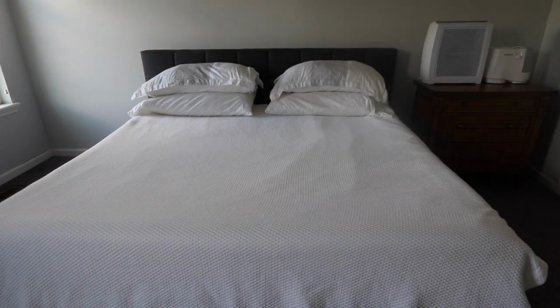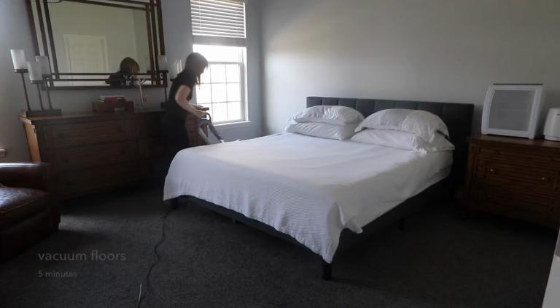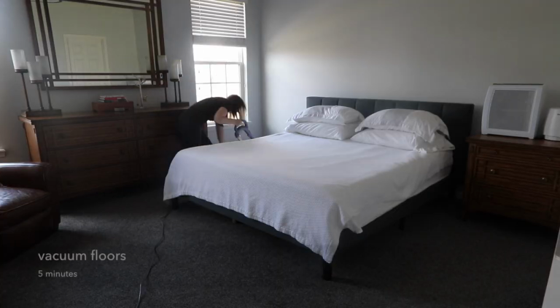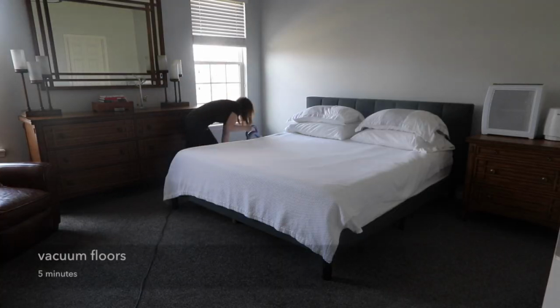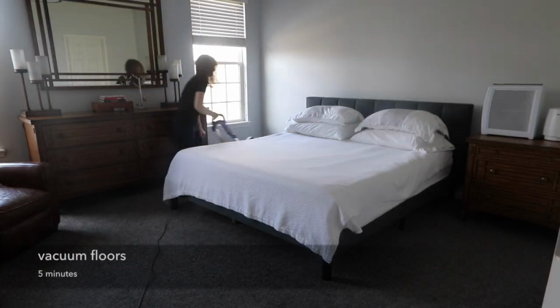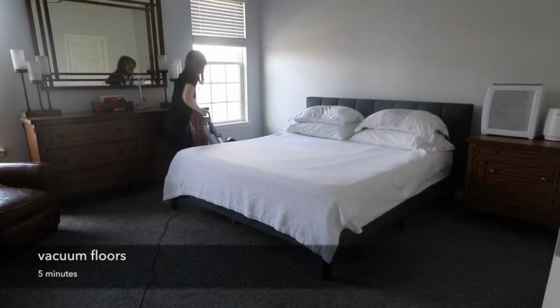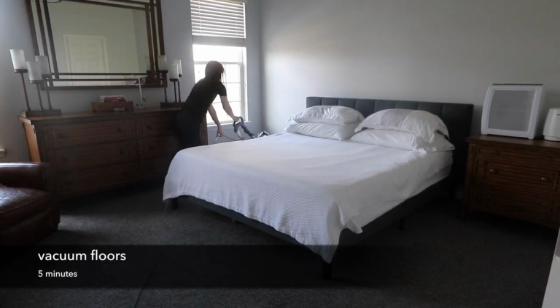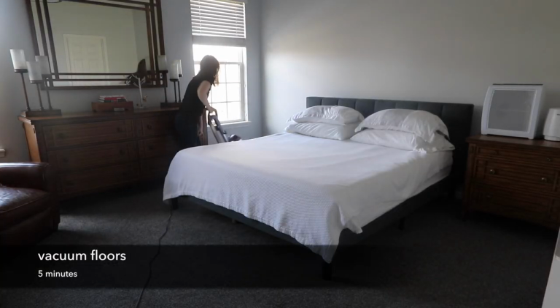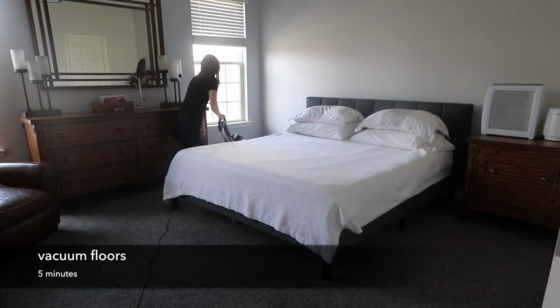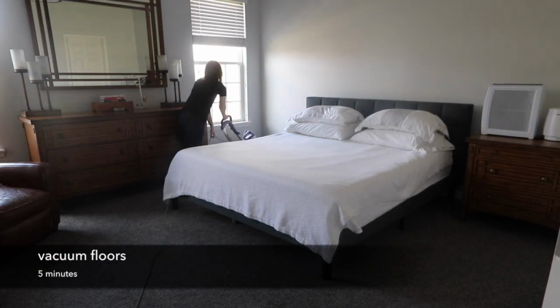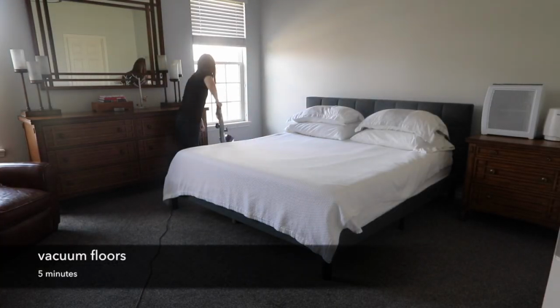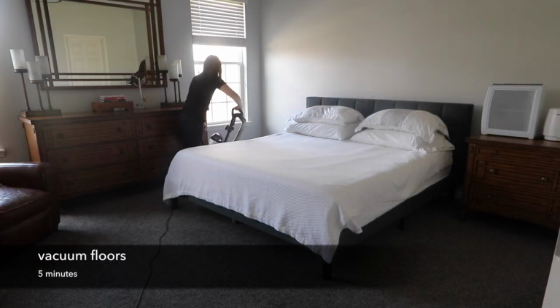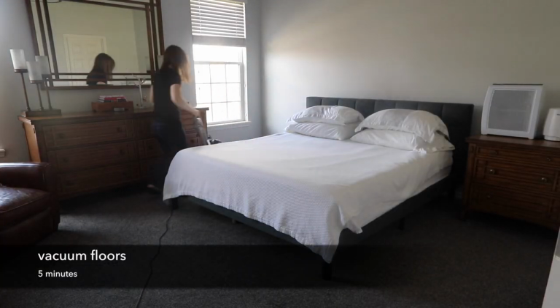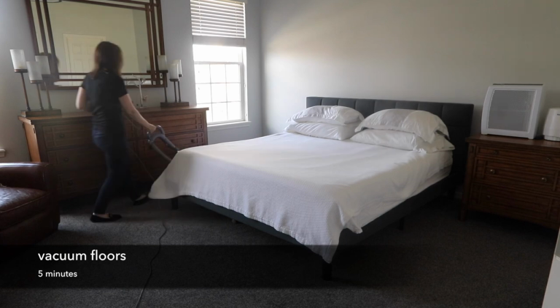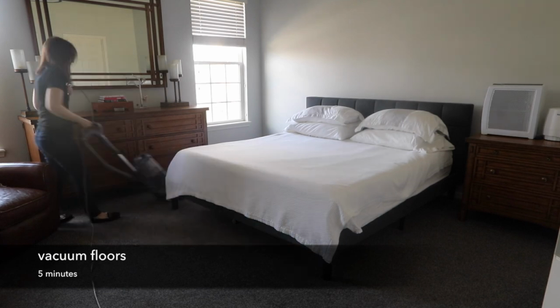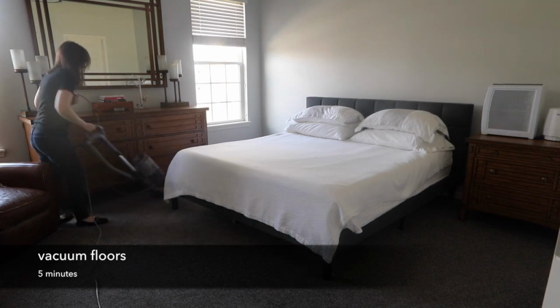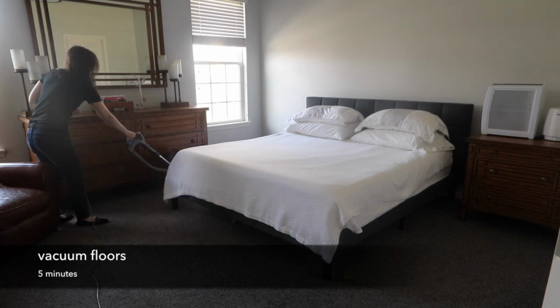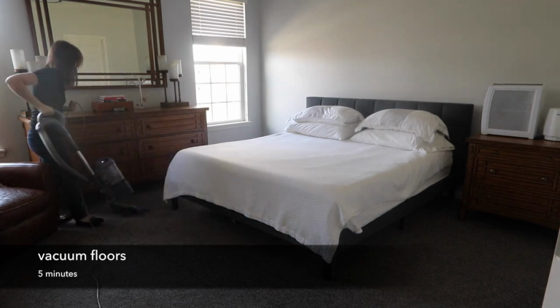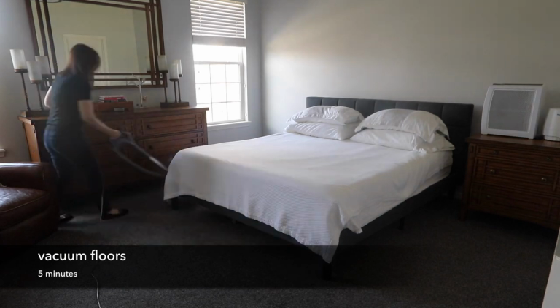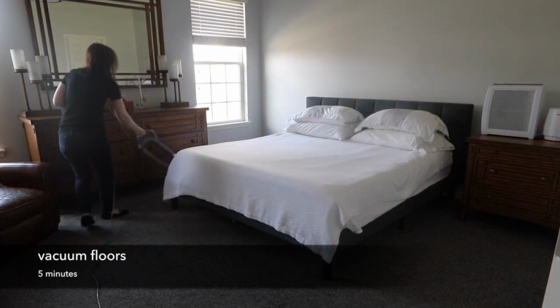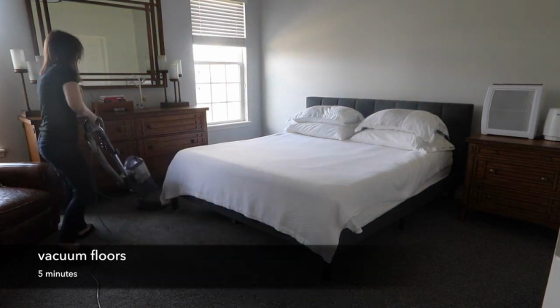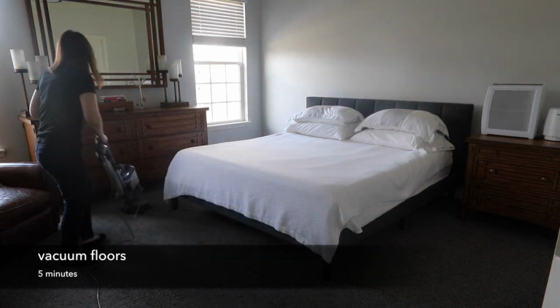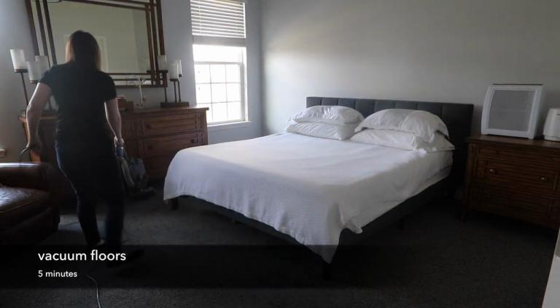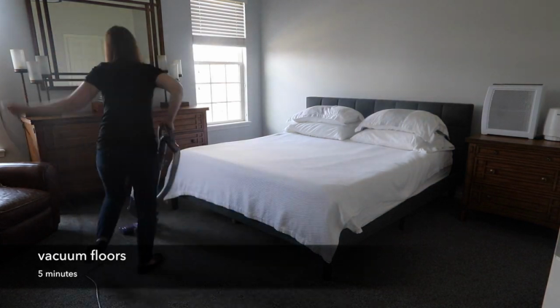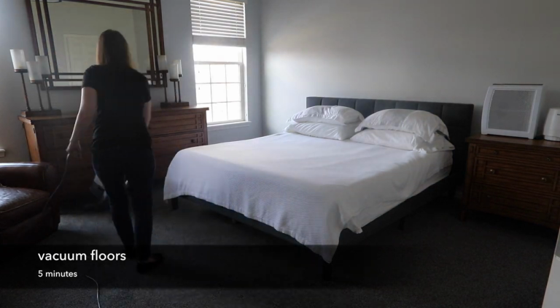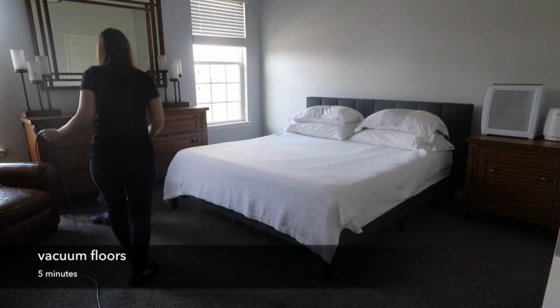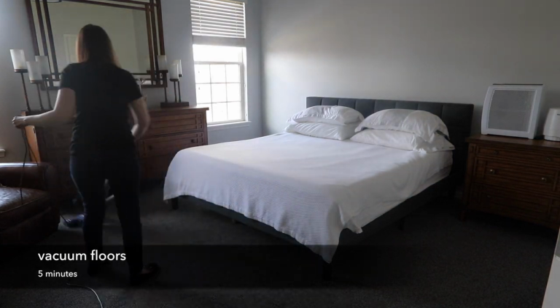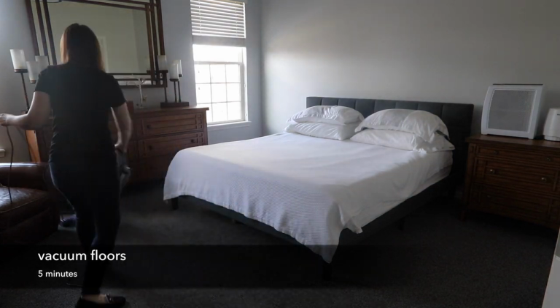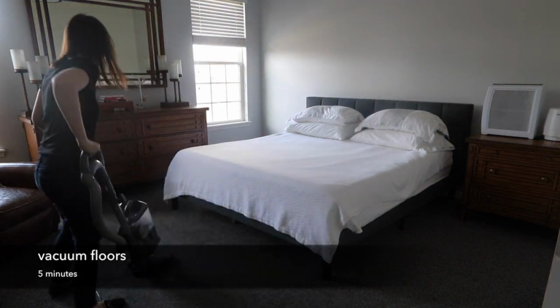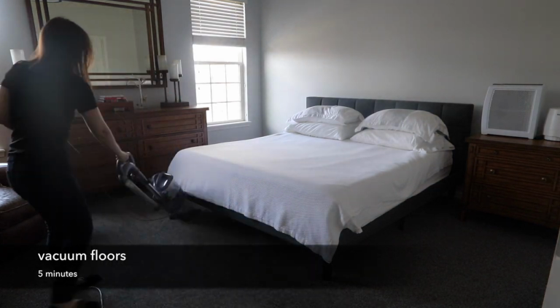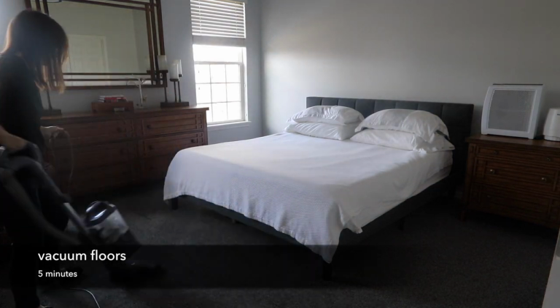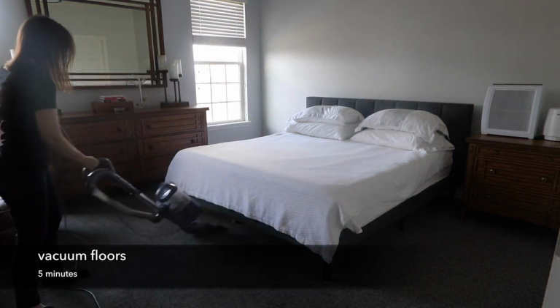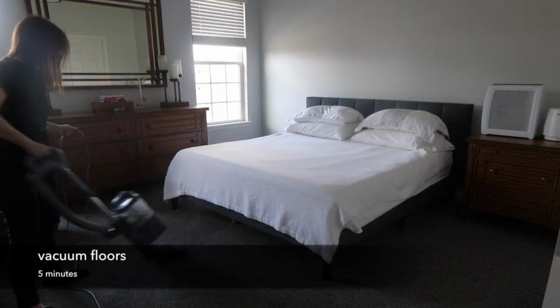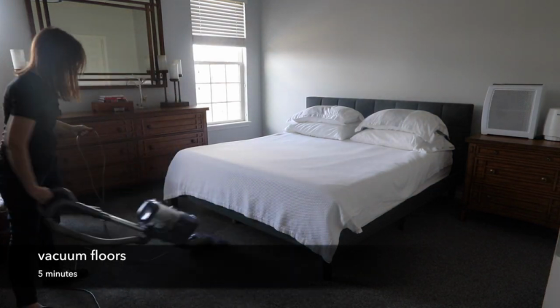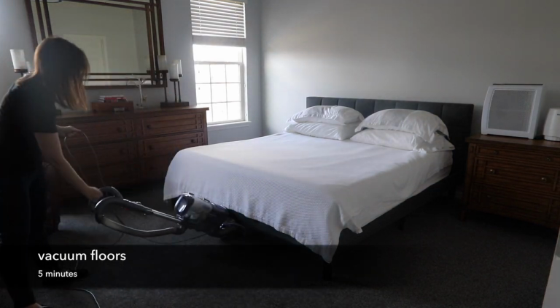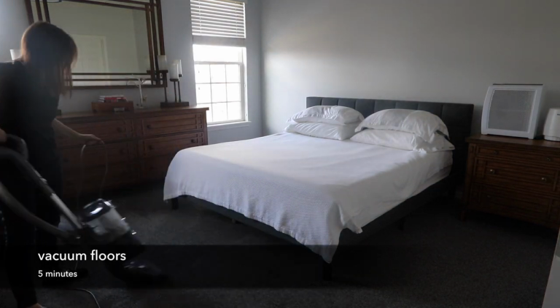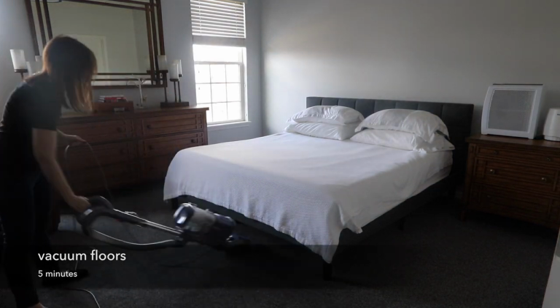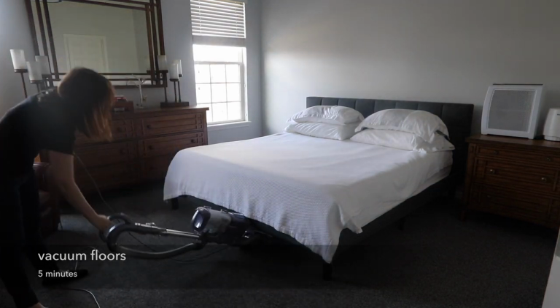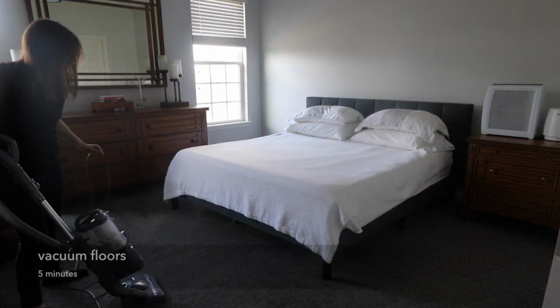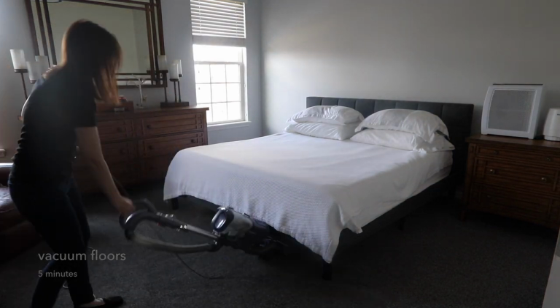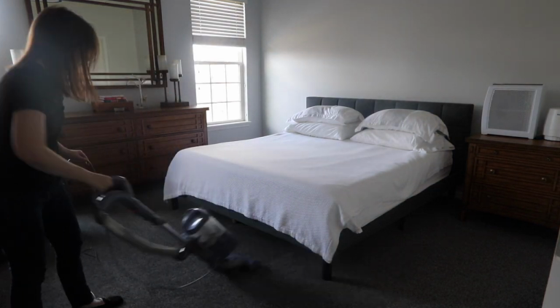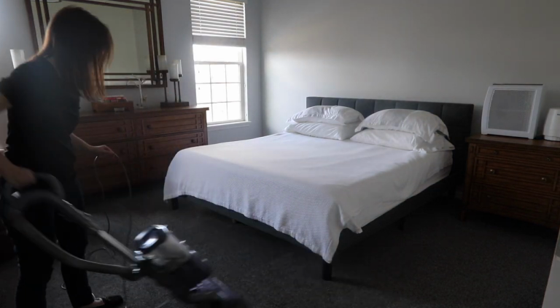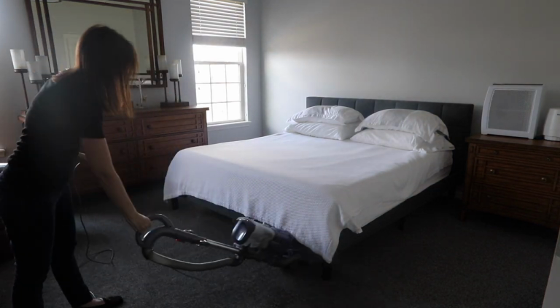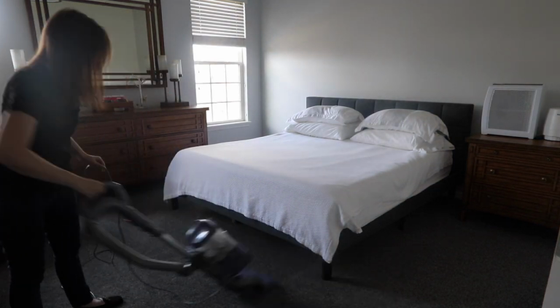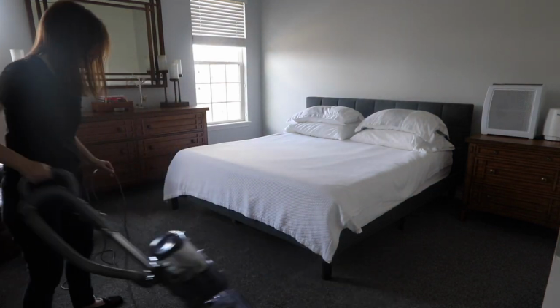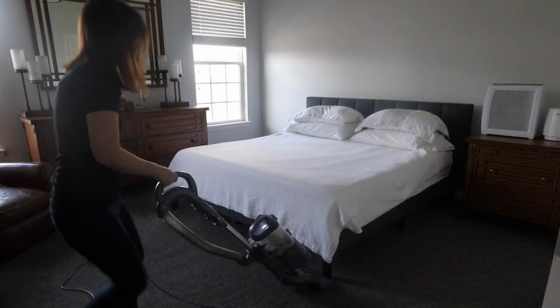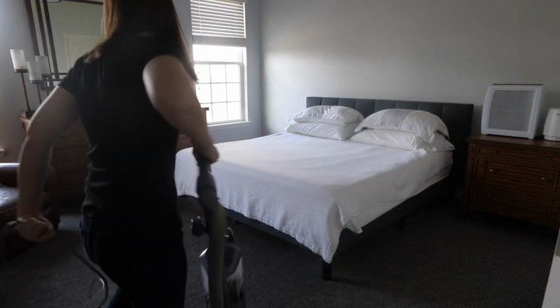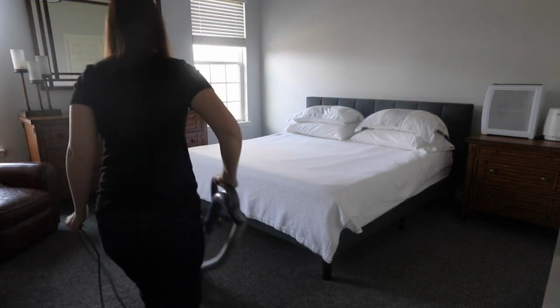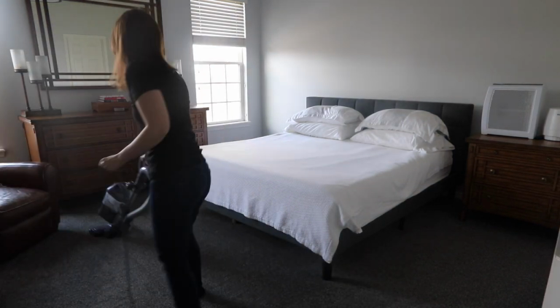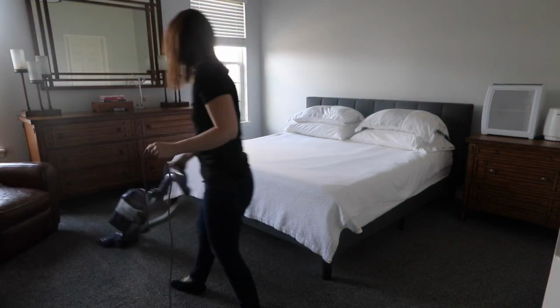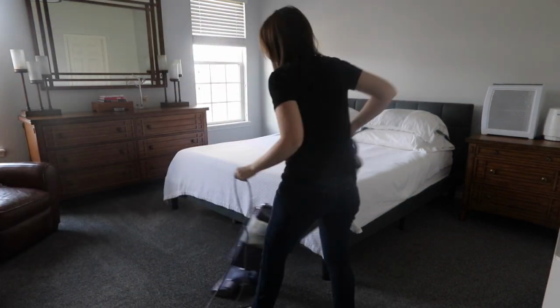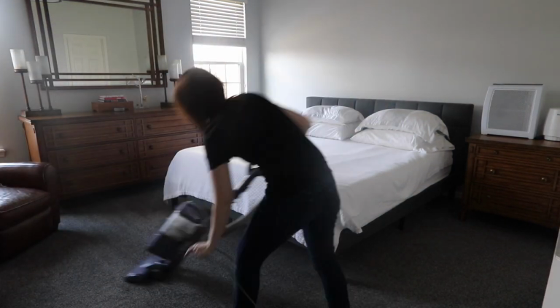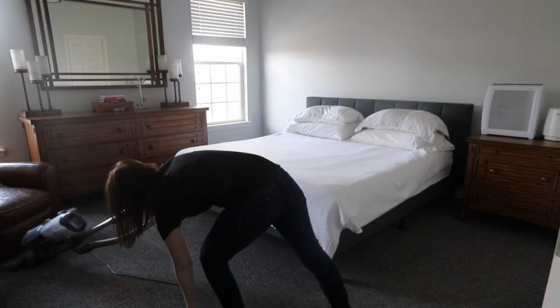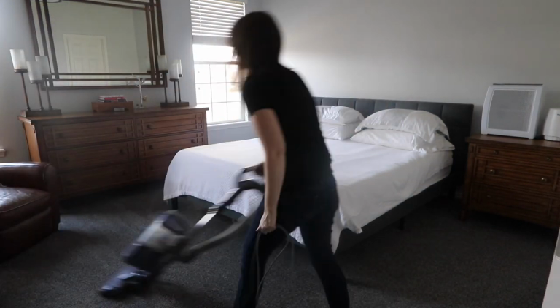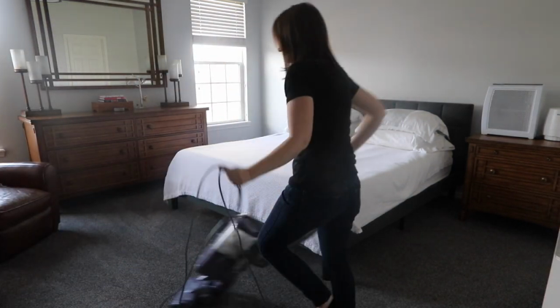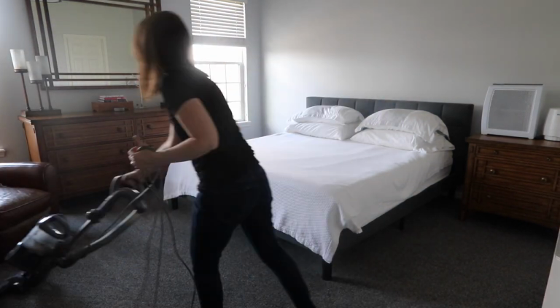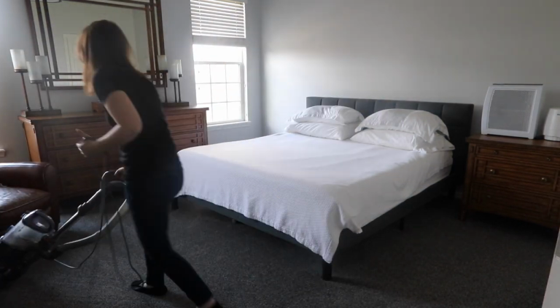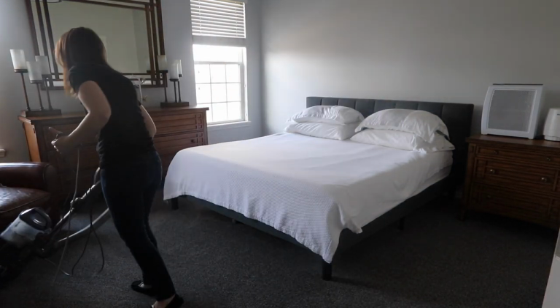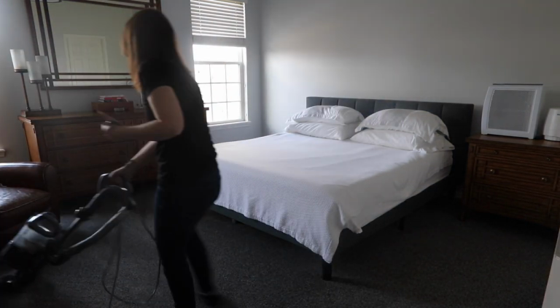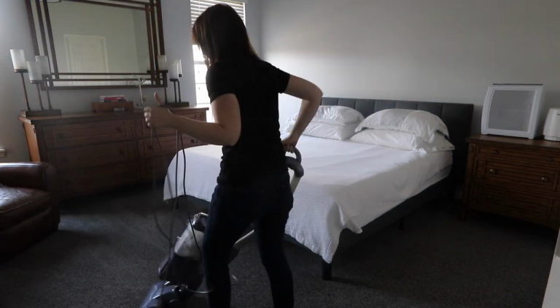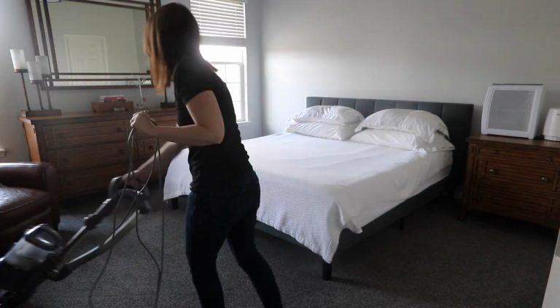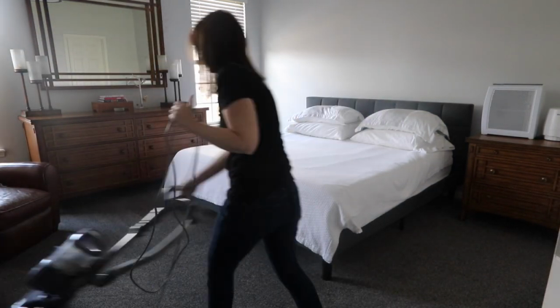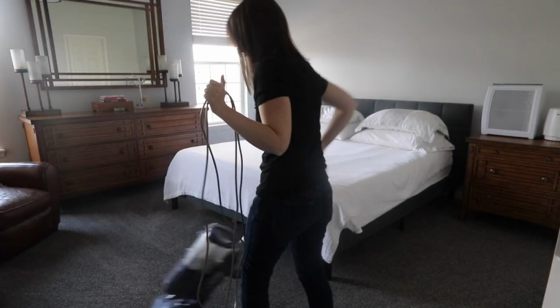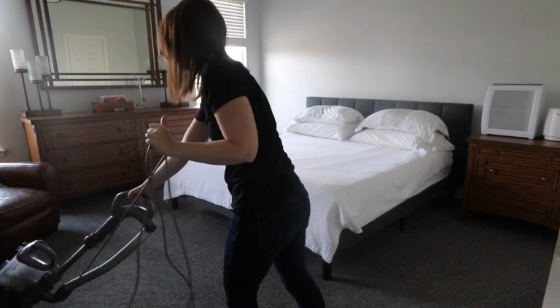I always like to finish up by quickly vacuuming. You will be shocked at what you pick up, especially after dusting.